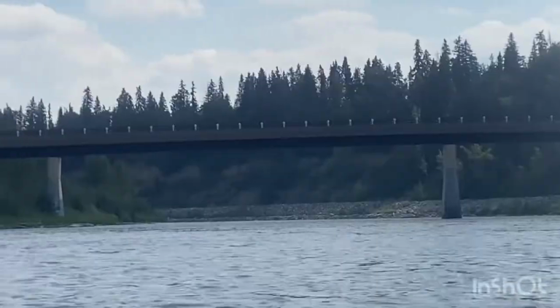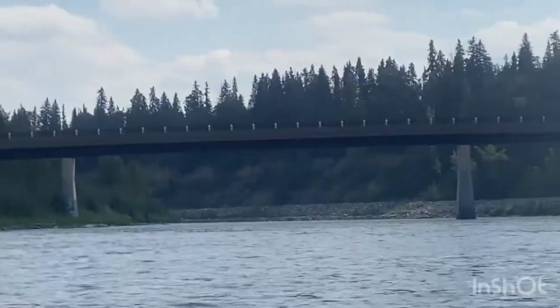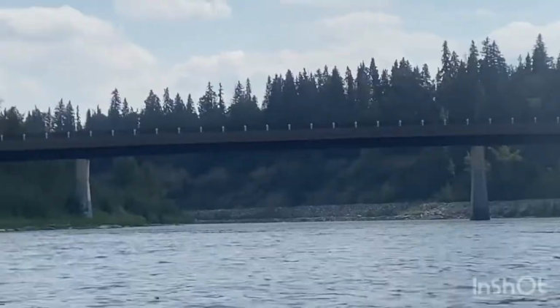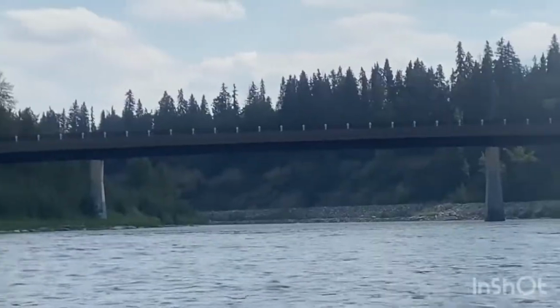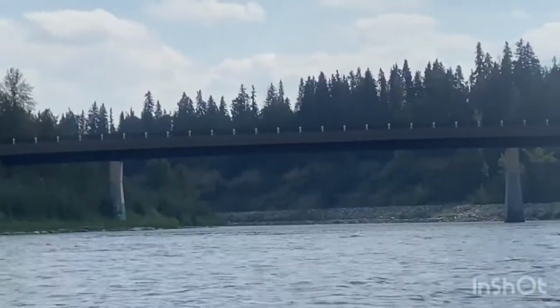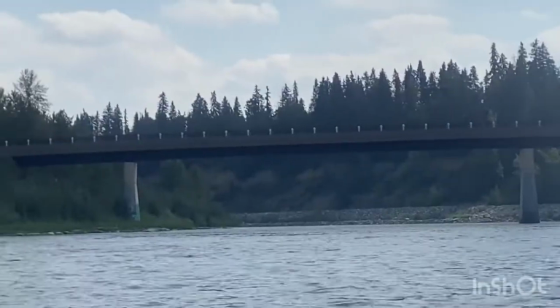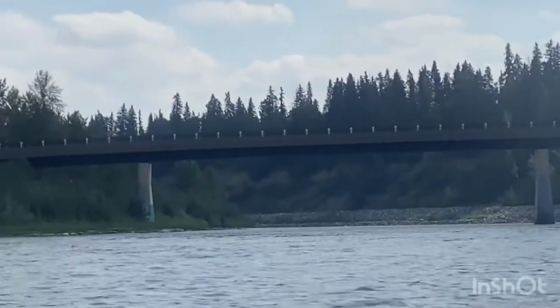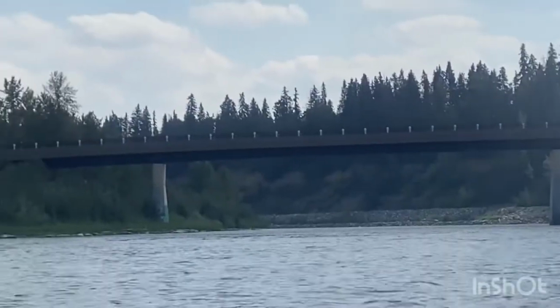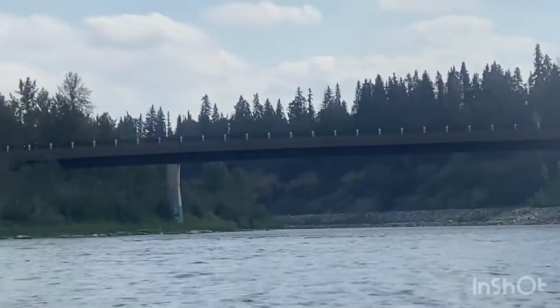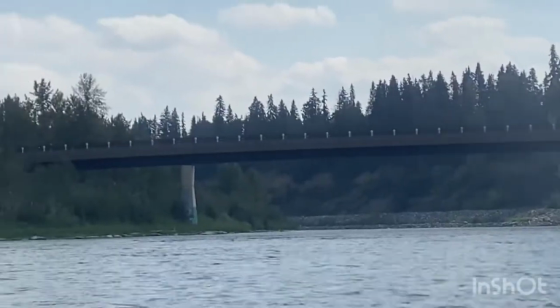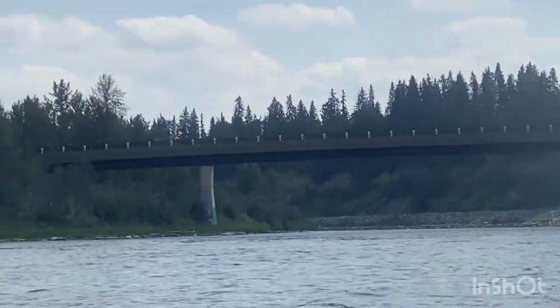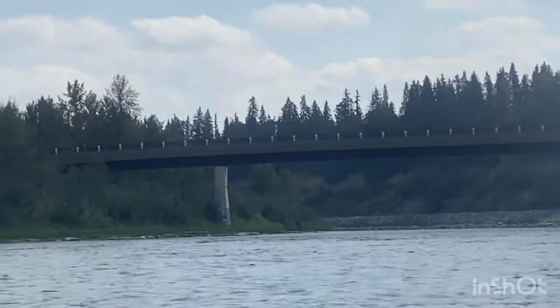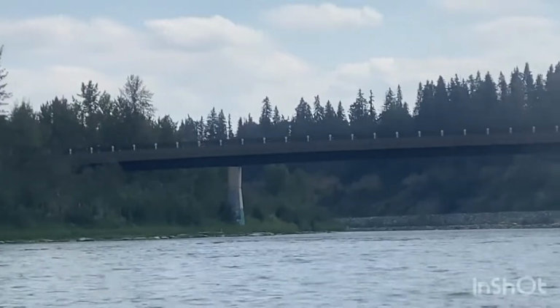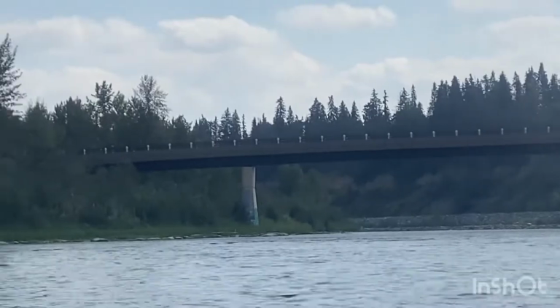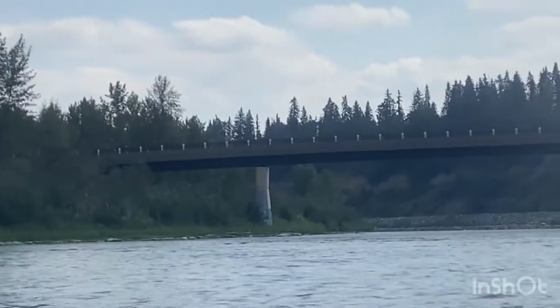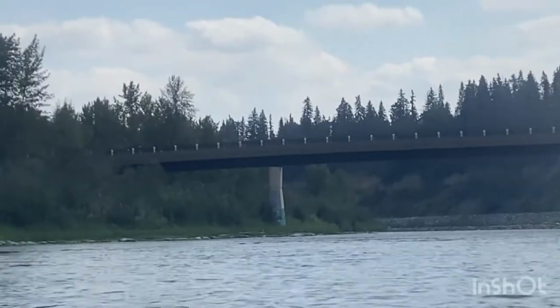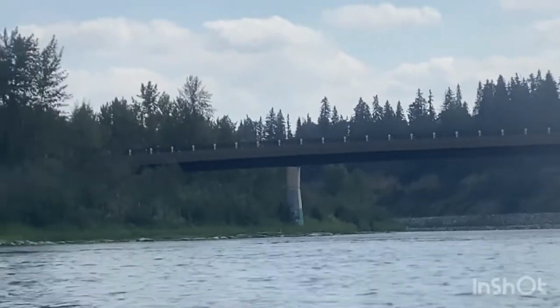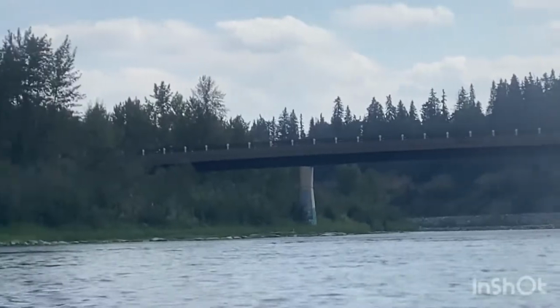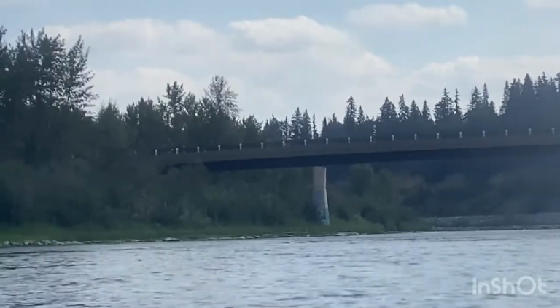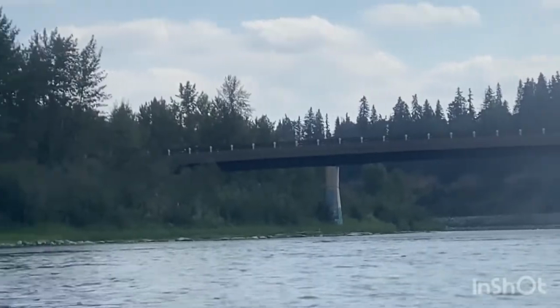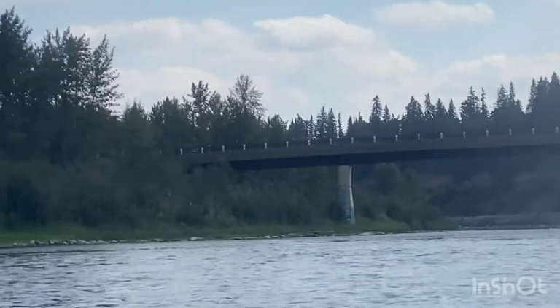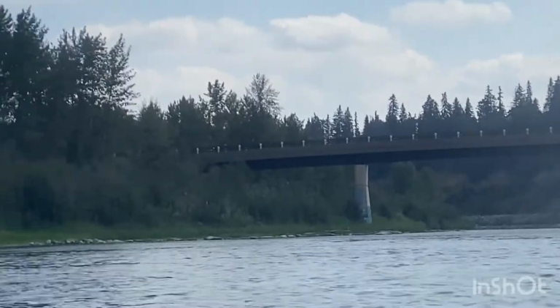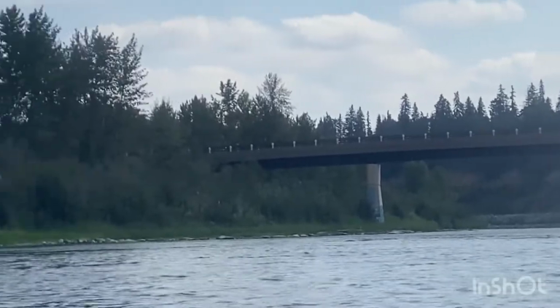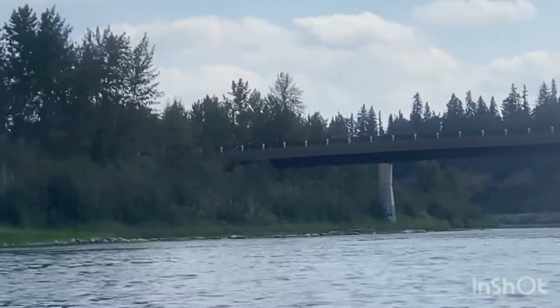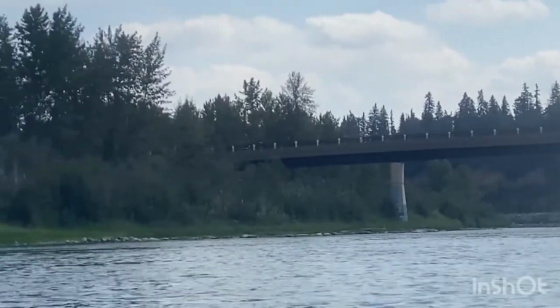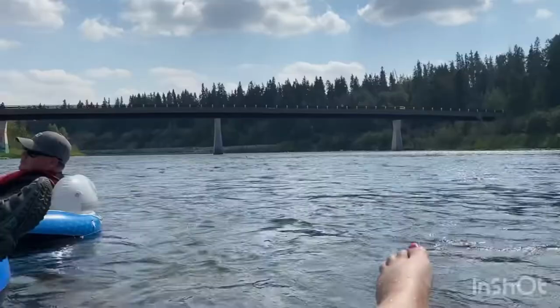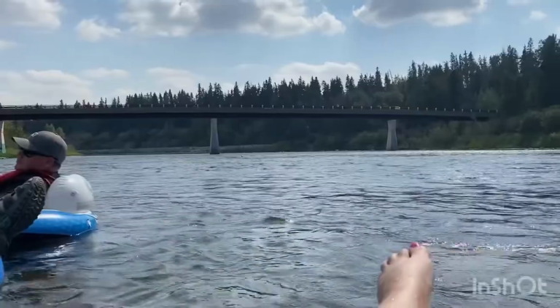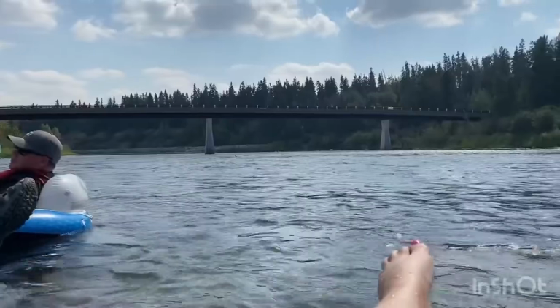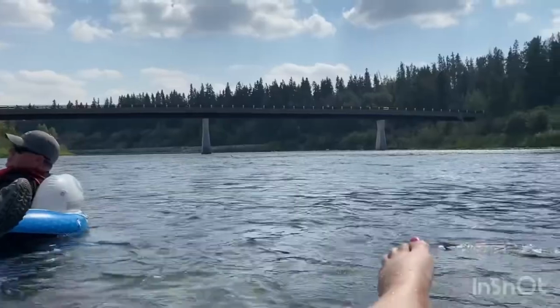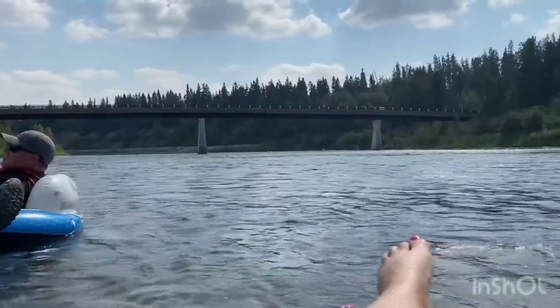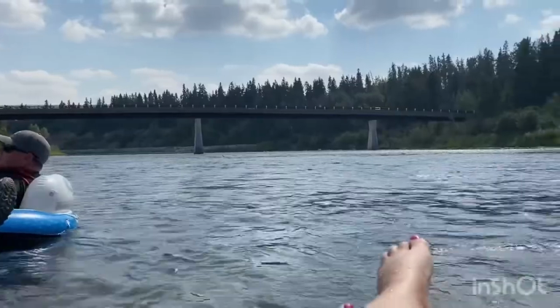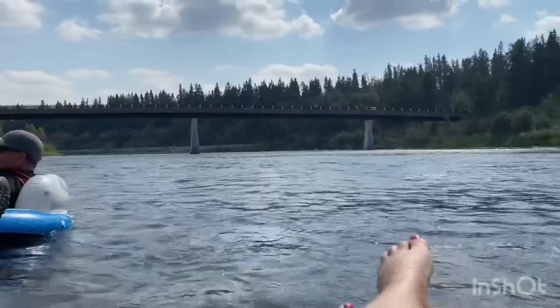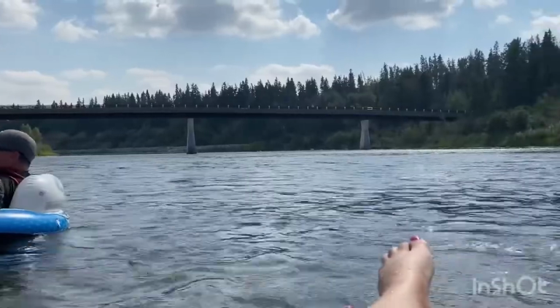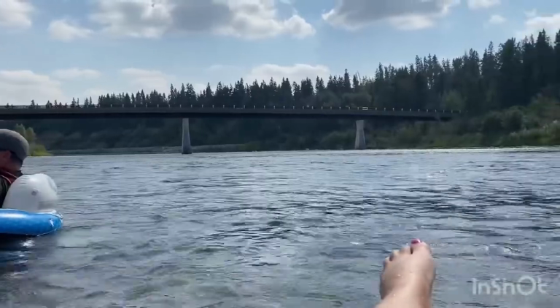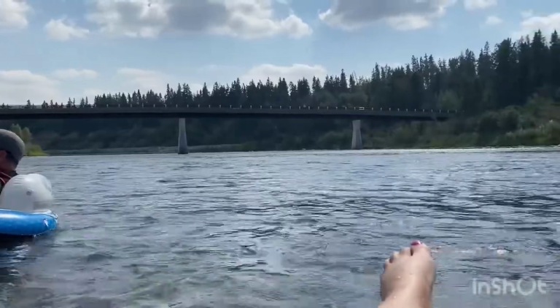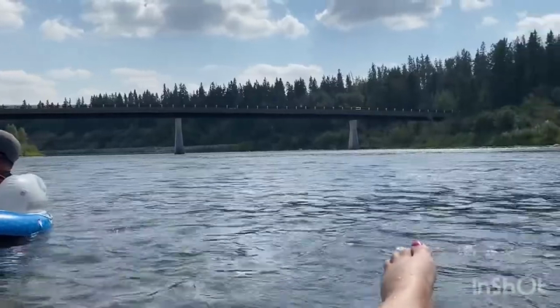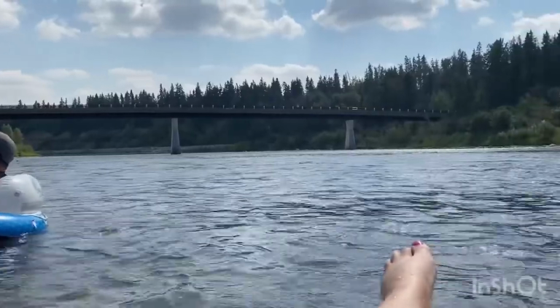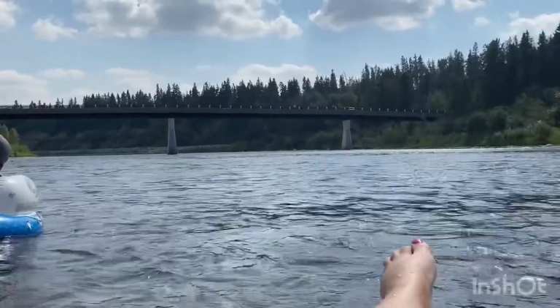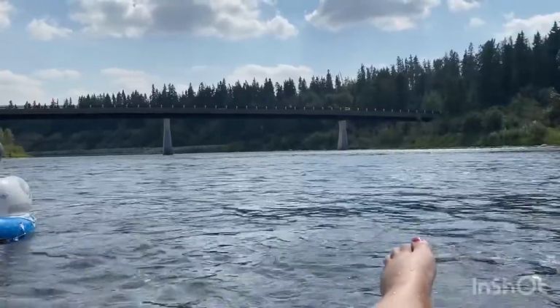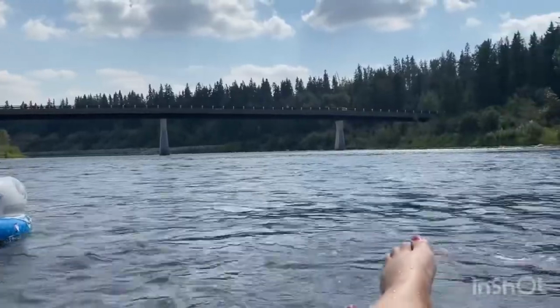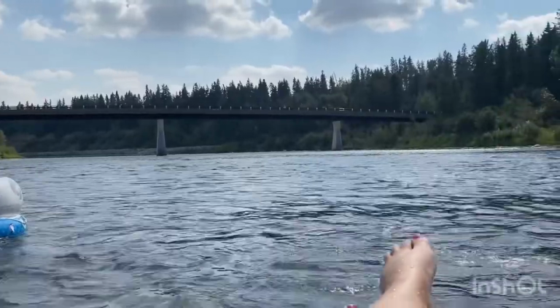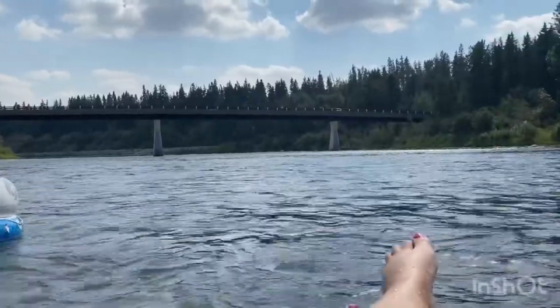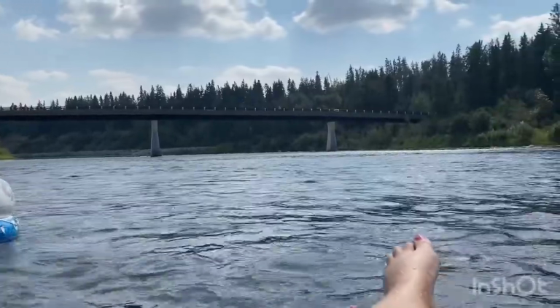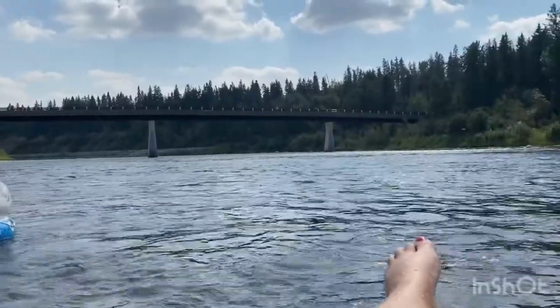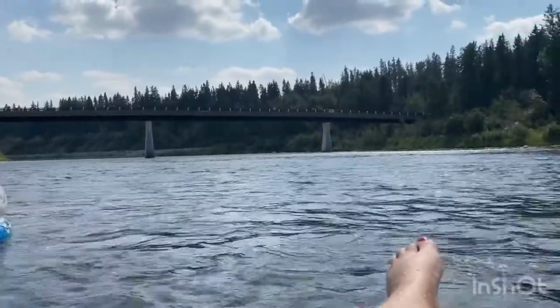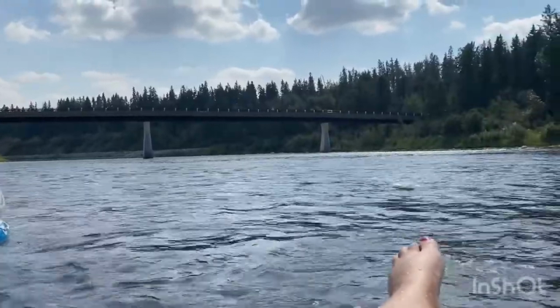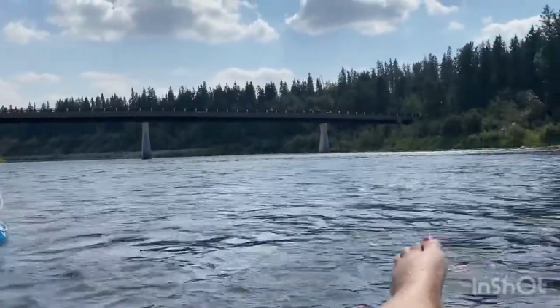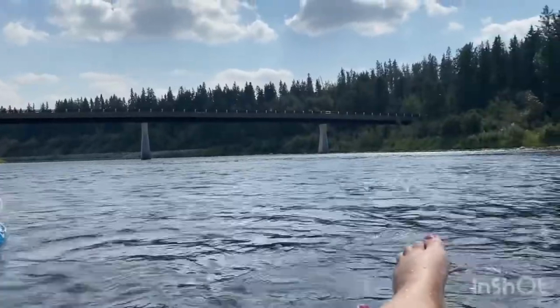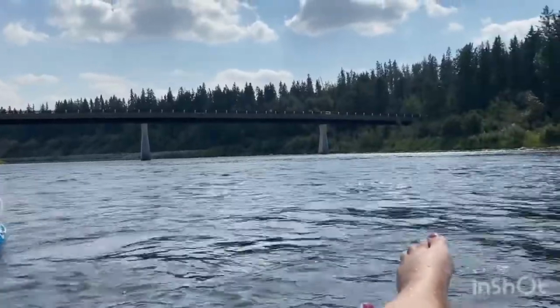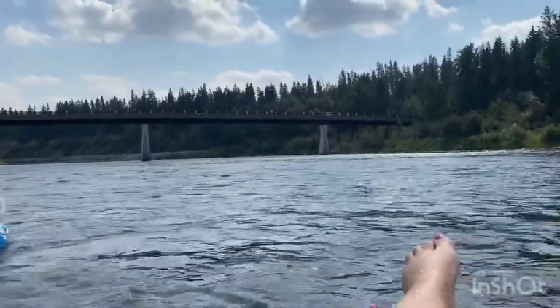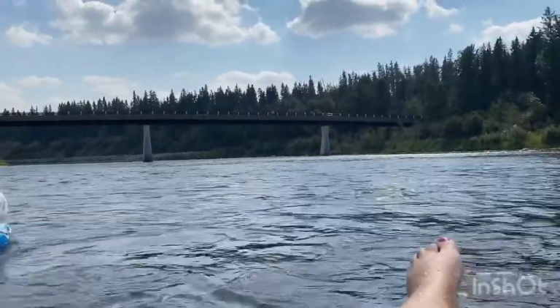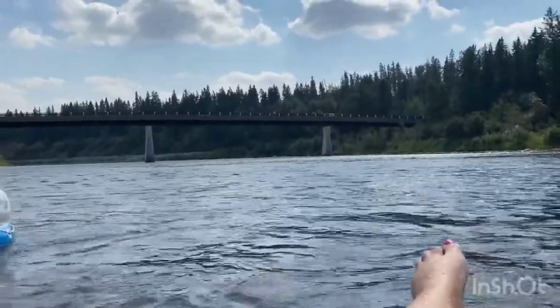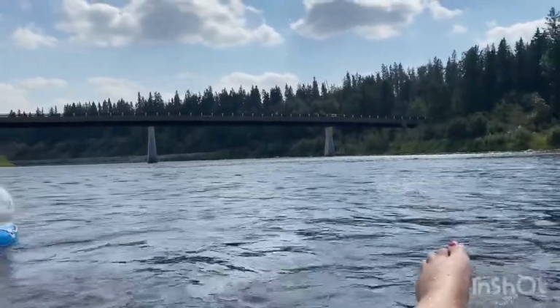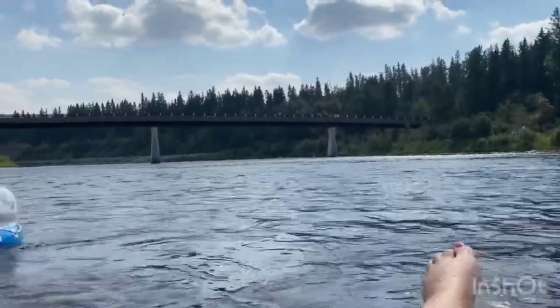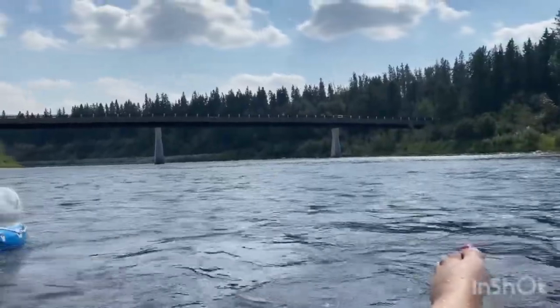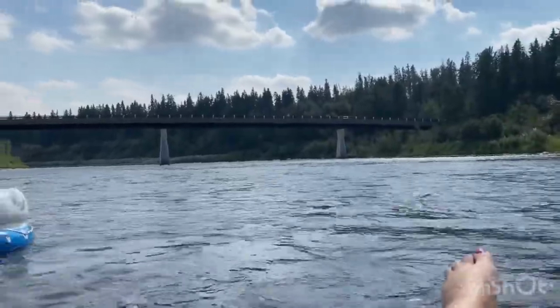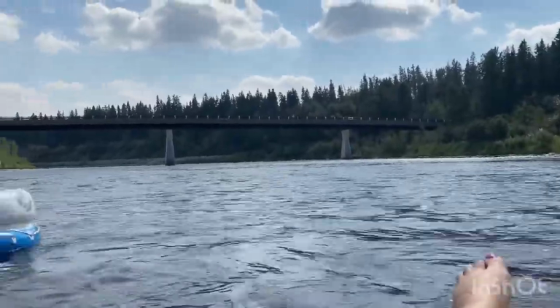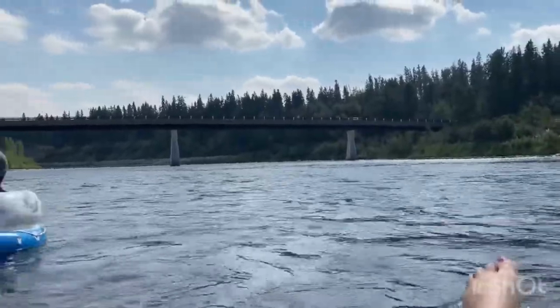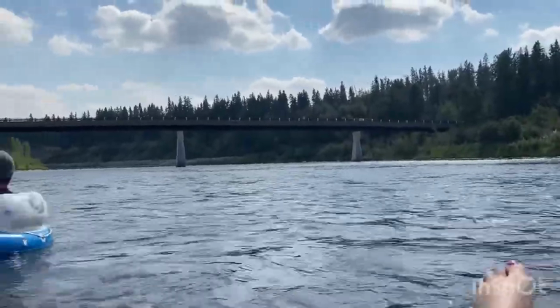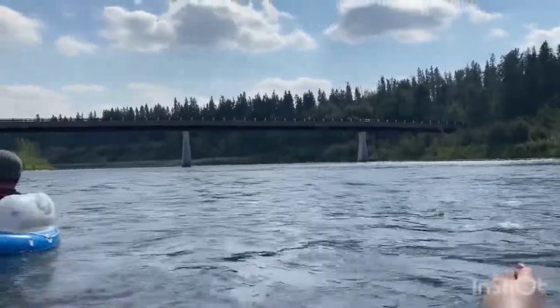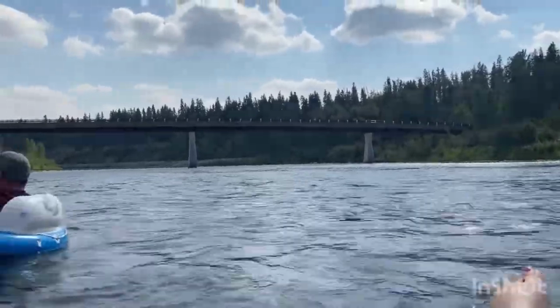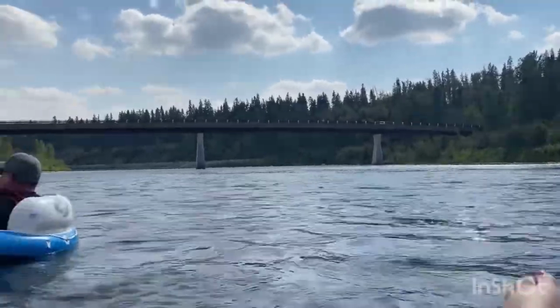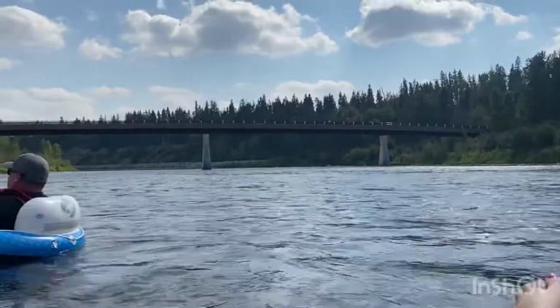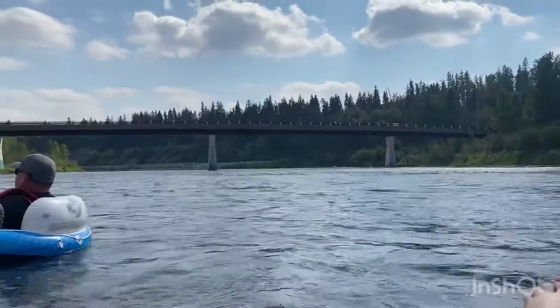This next bridge is the Riverlands Pedestrian Bridge, which connects Waskasoo Park to the Bauer Ponds Park.